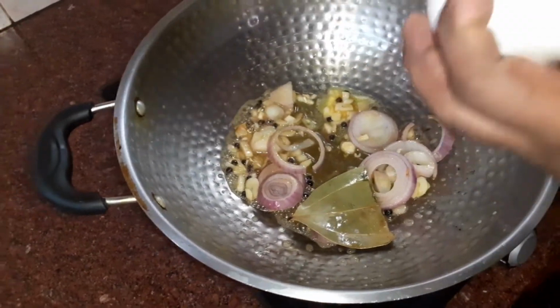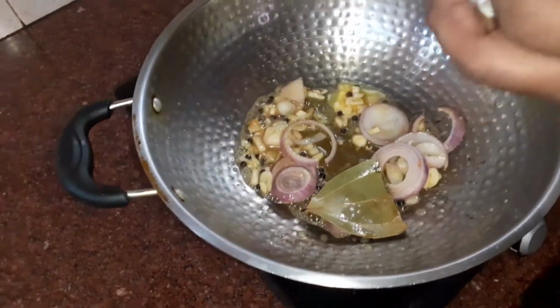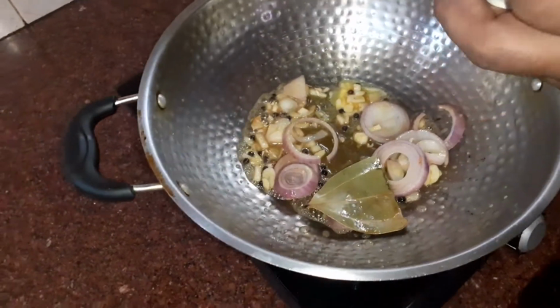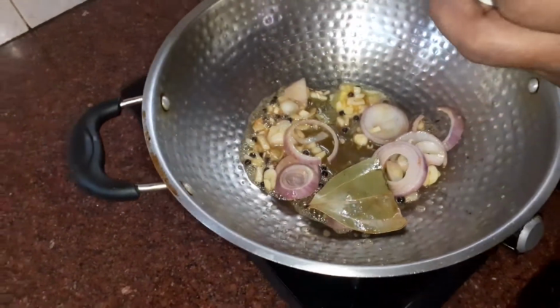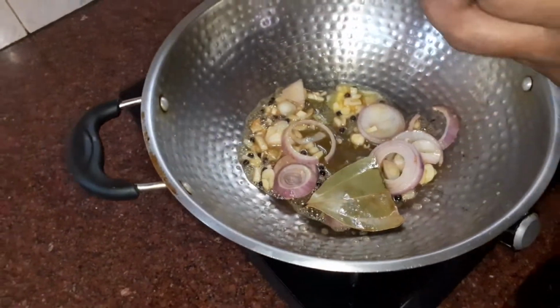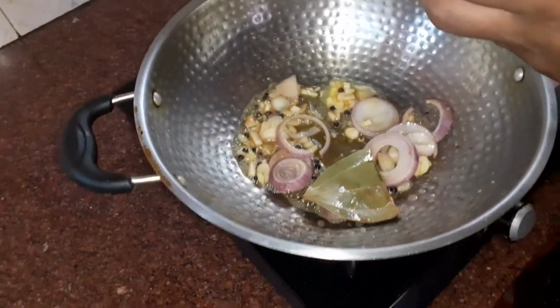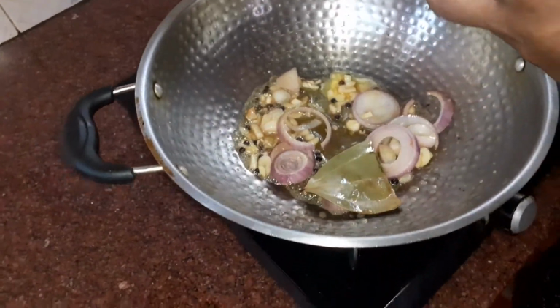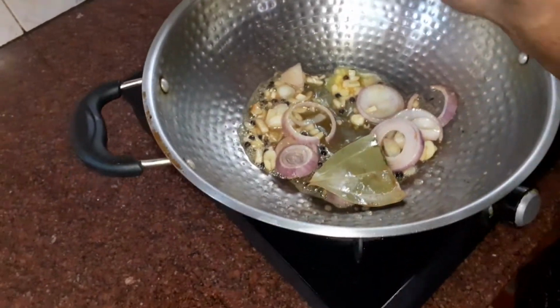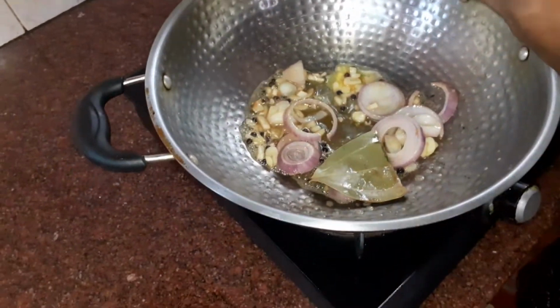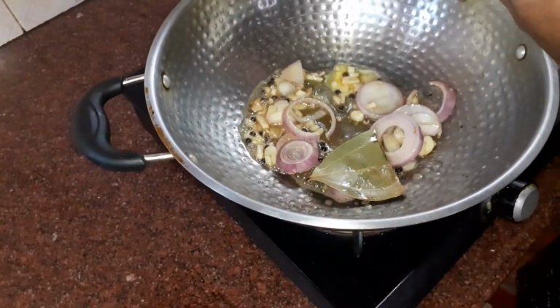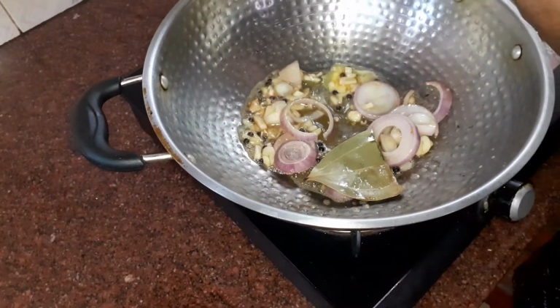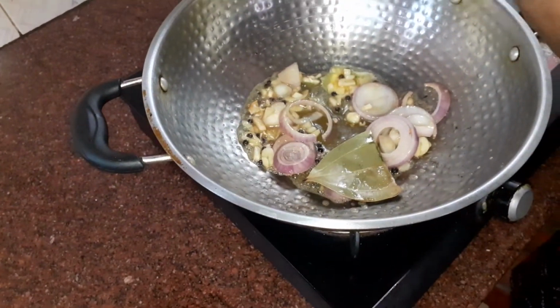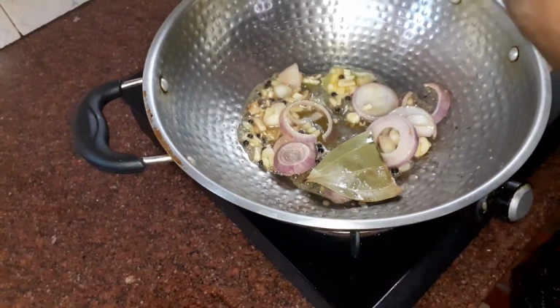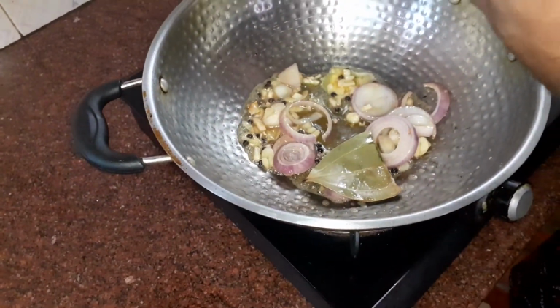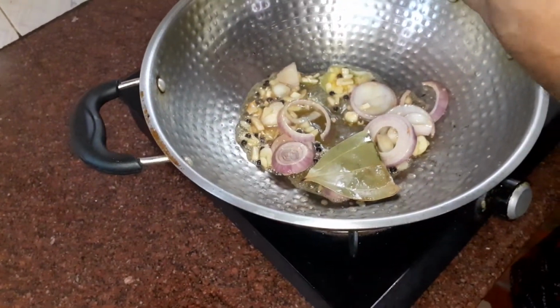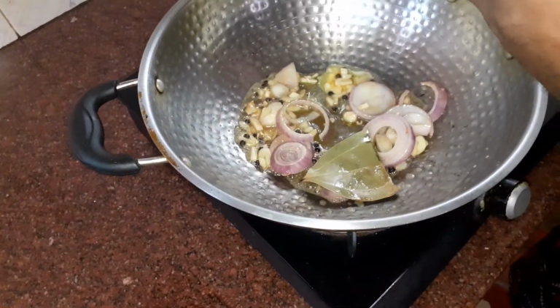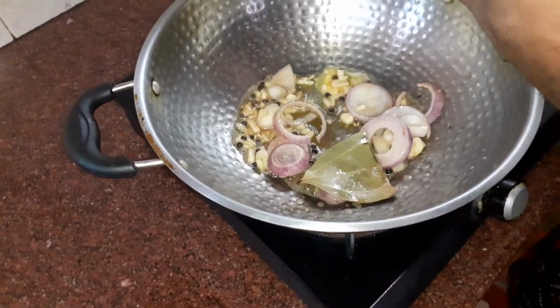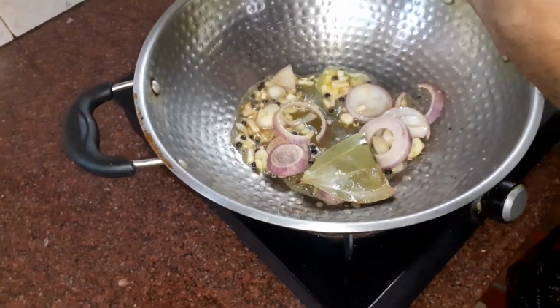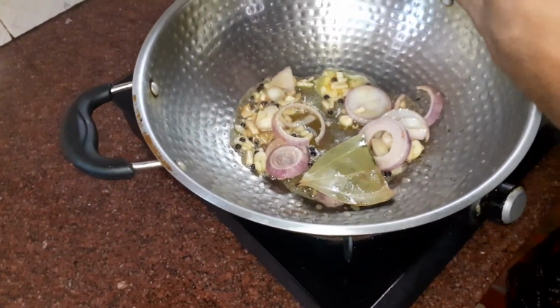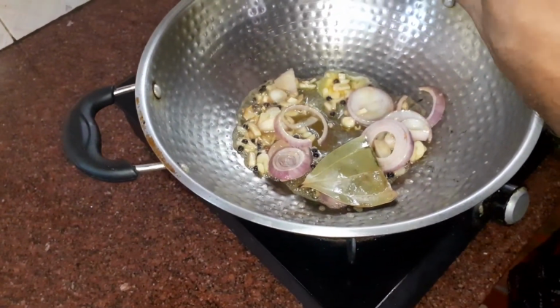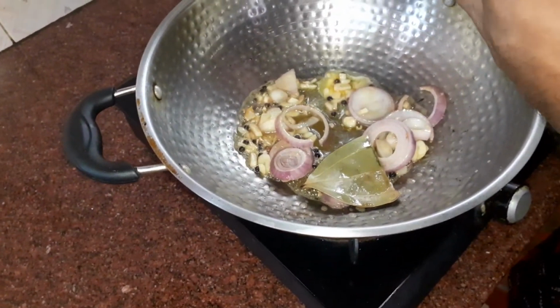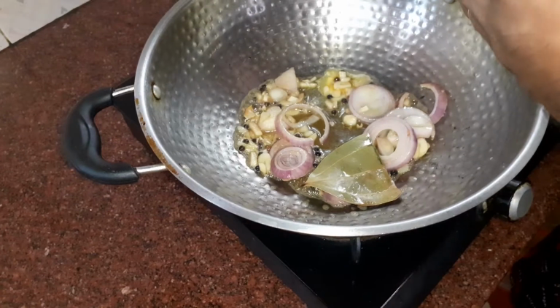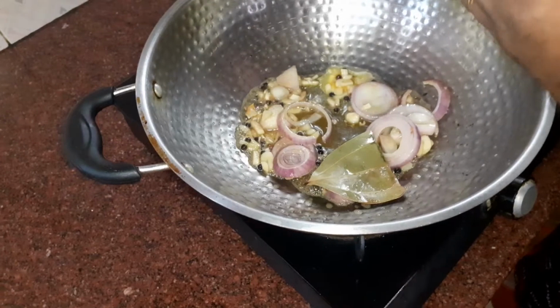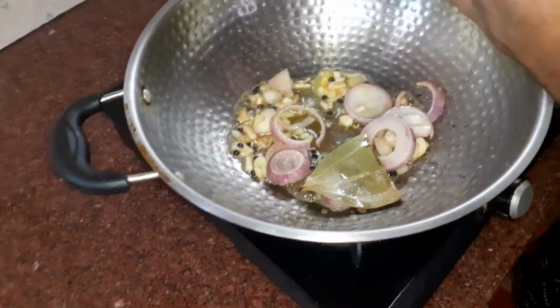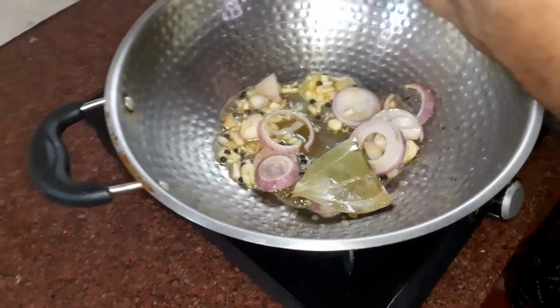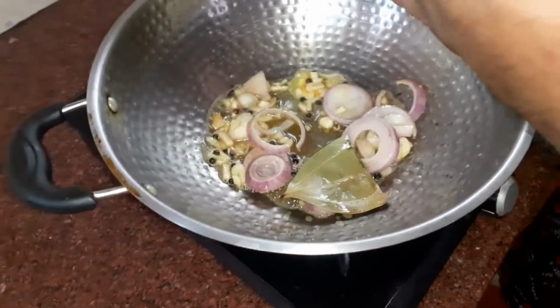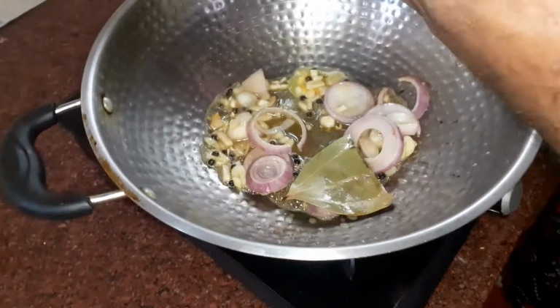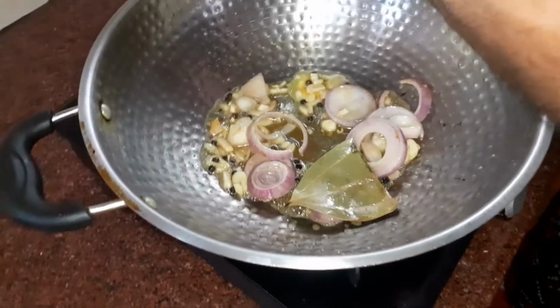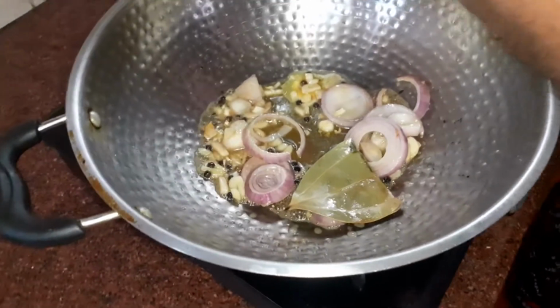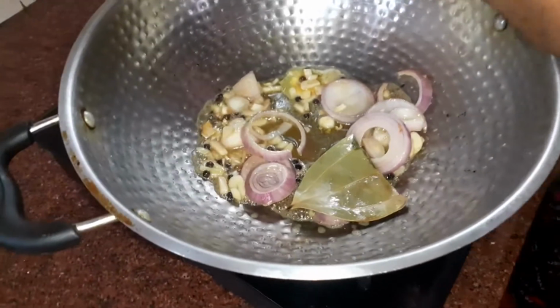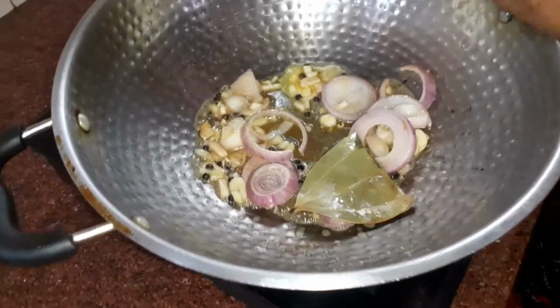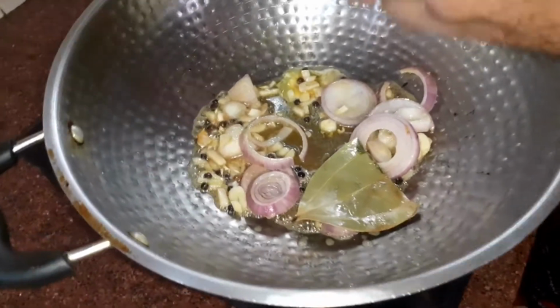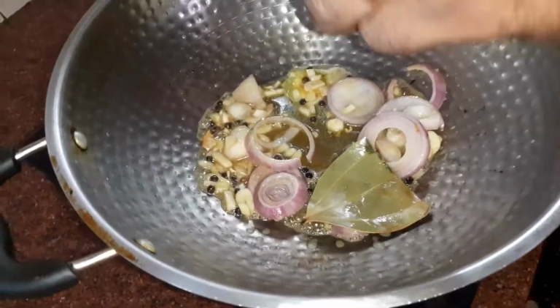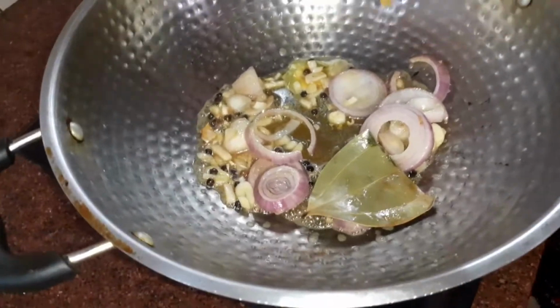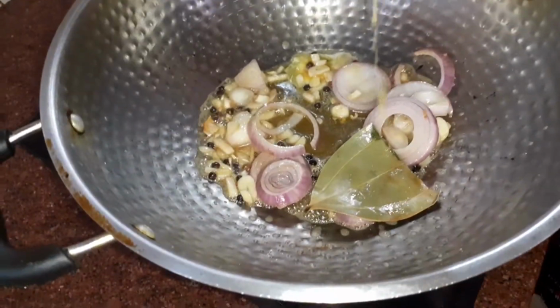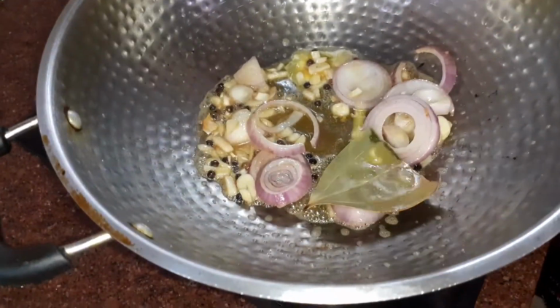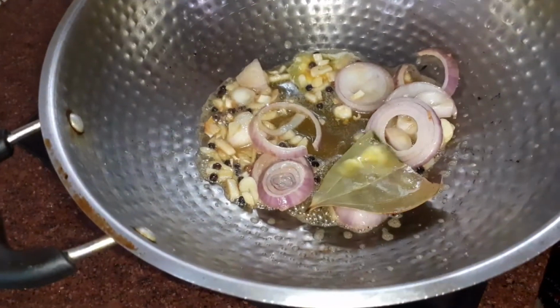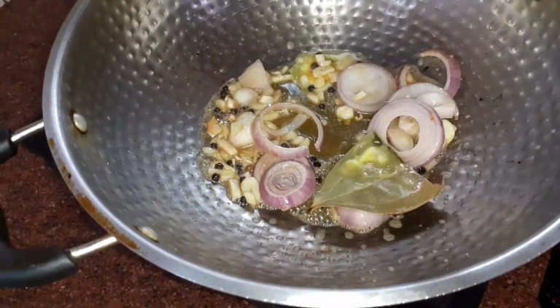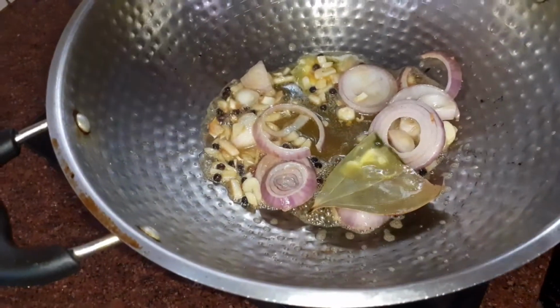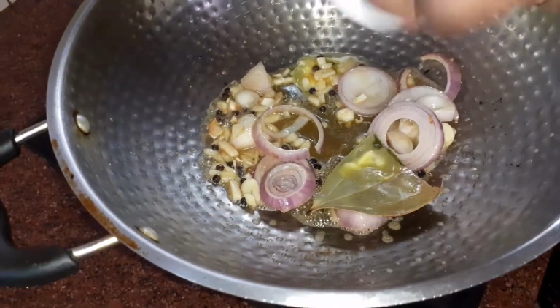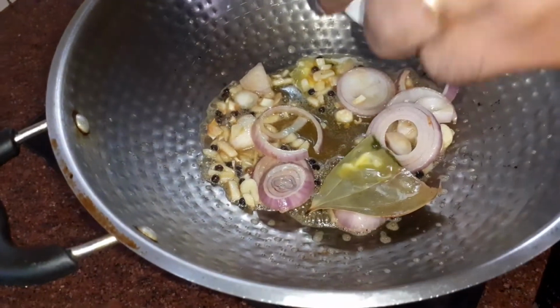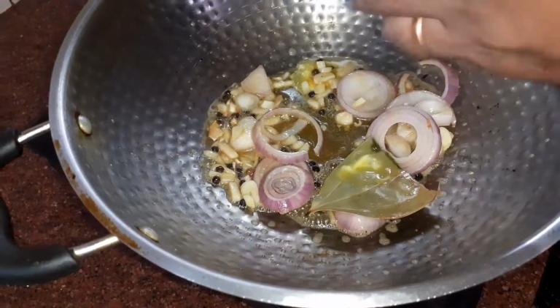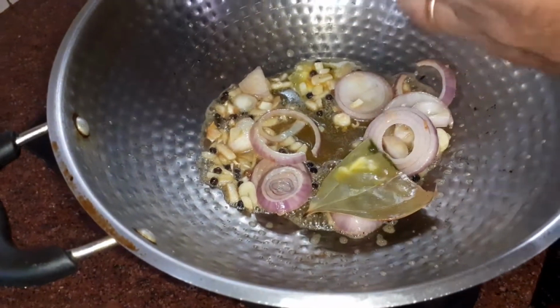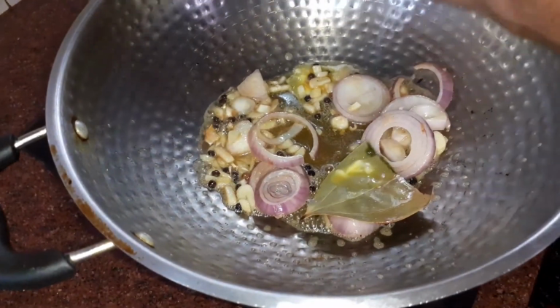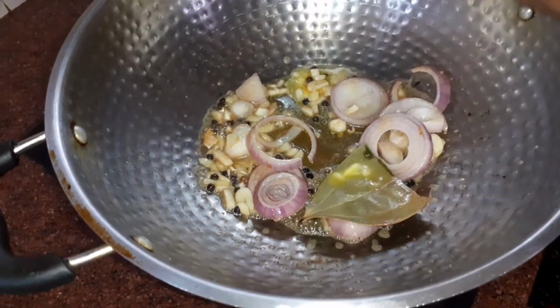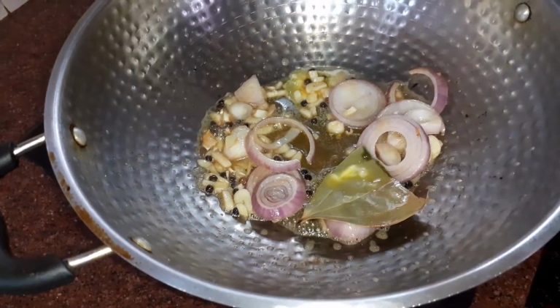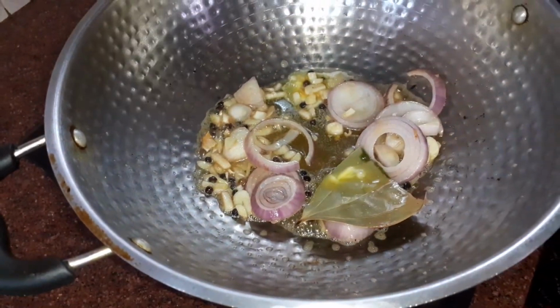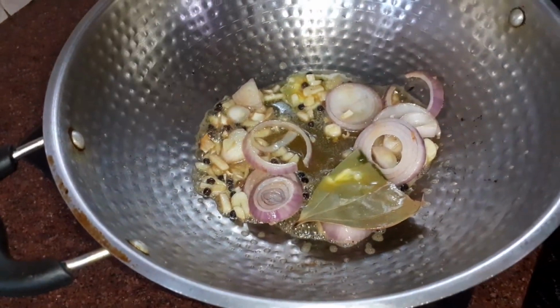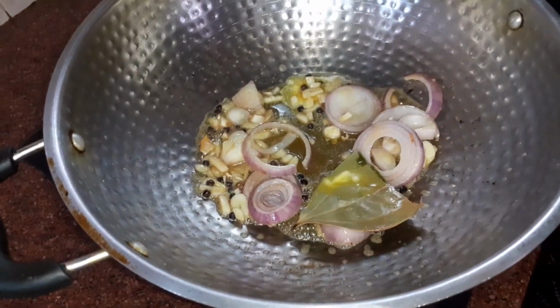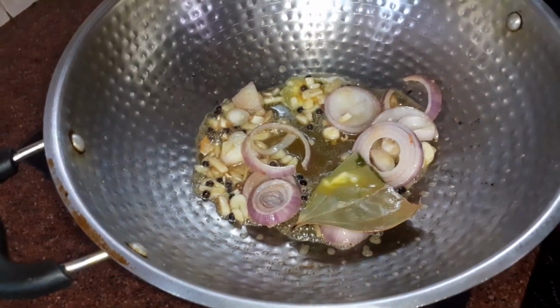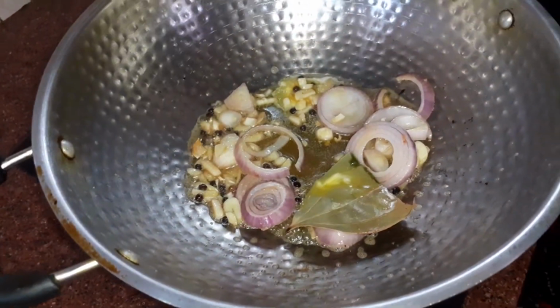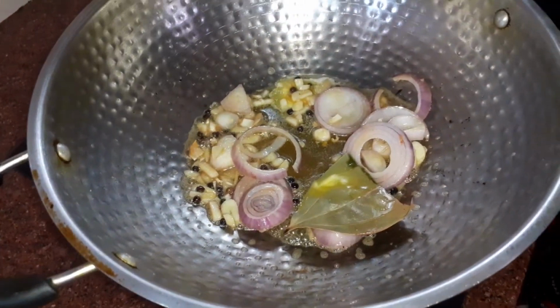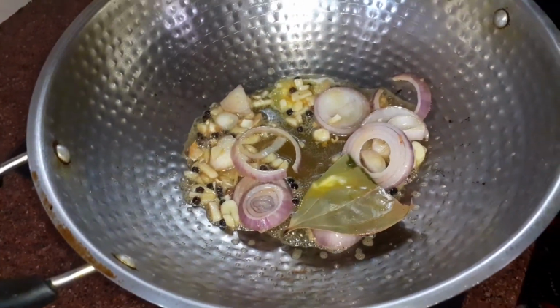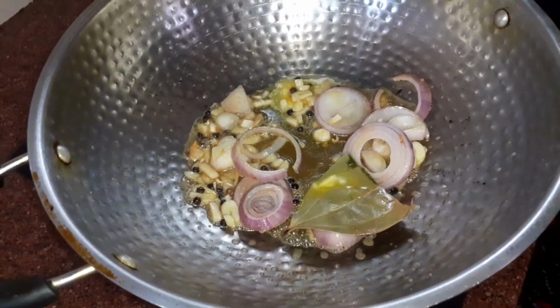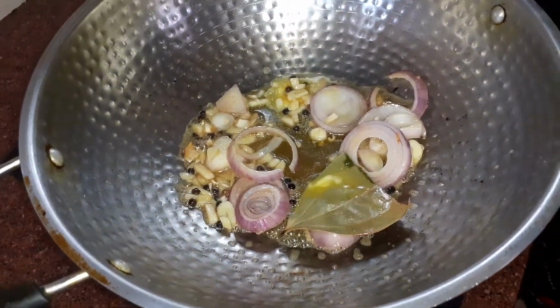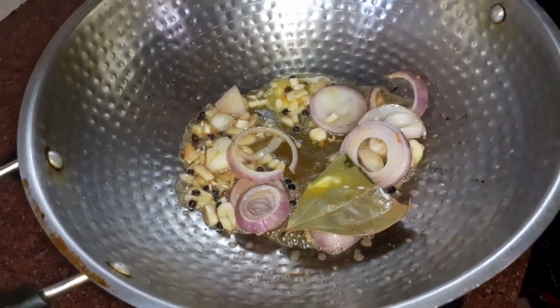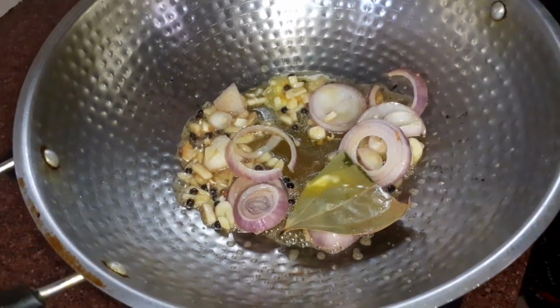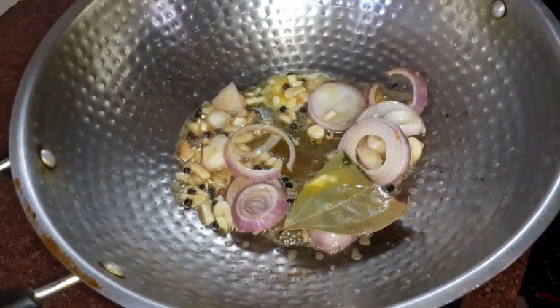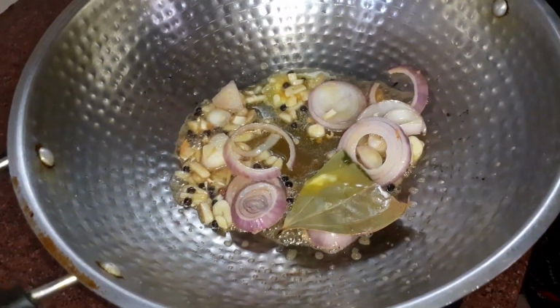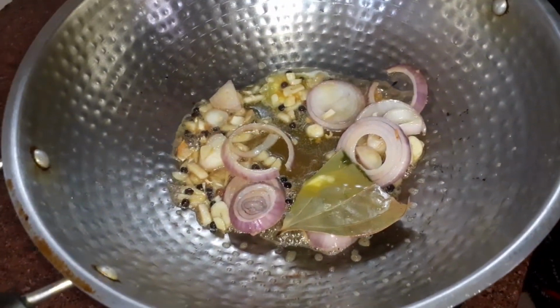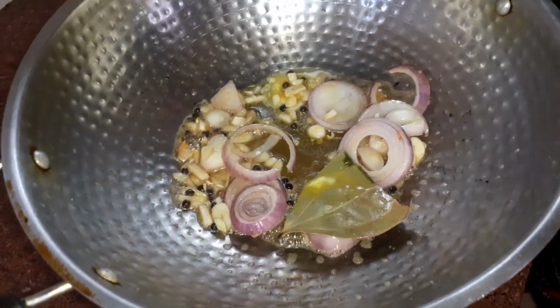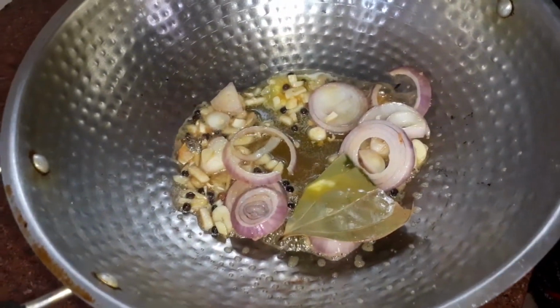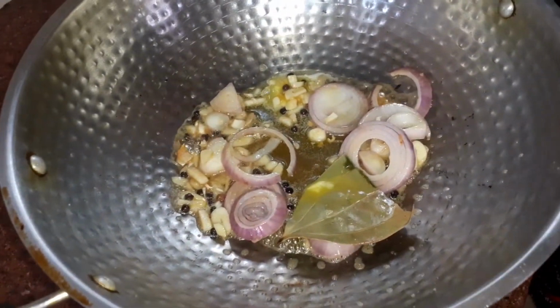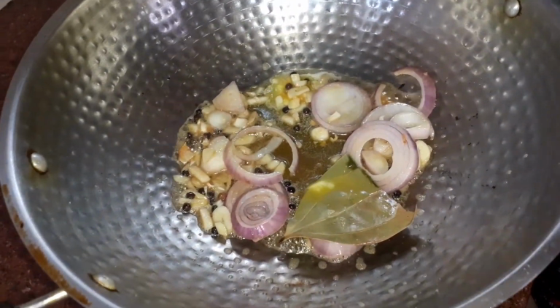Do not waste any of your ingredients, especially butter and cream — they are all very costly.